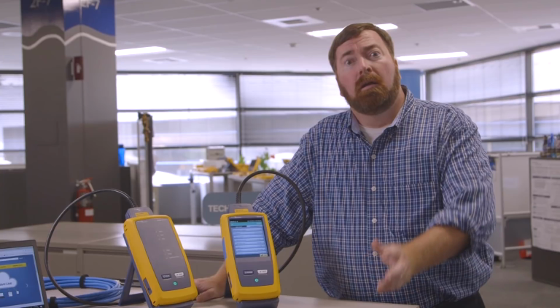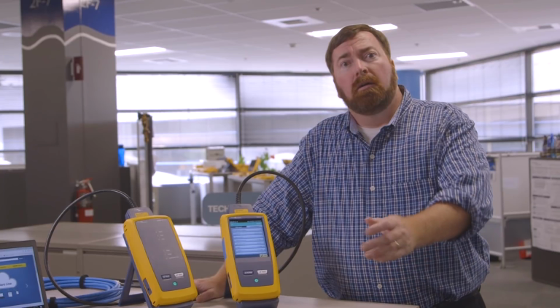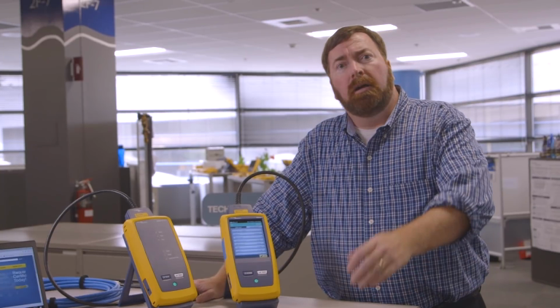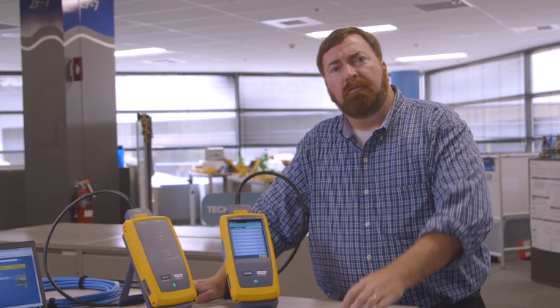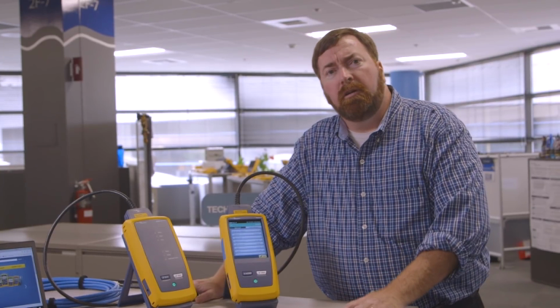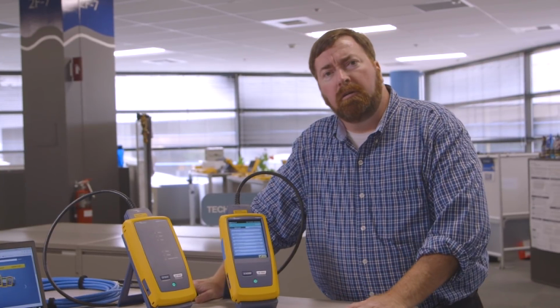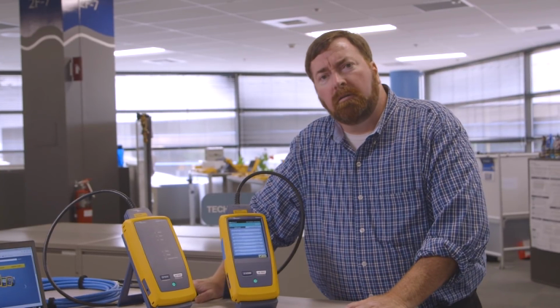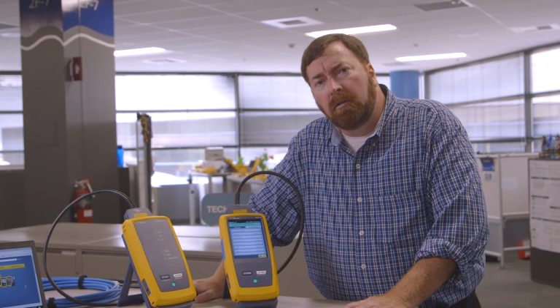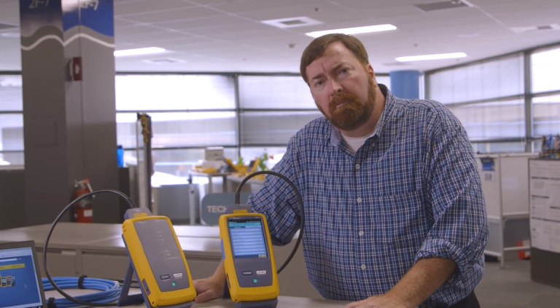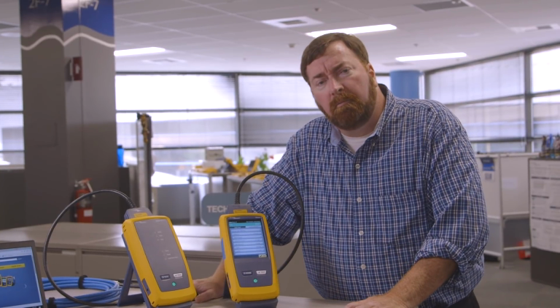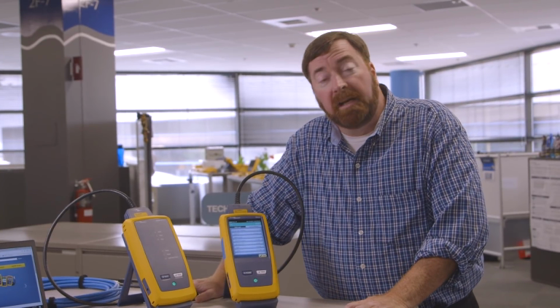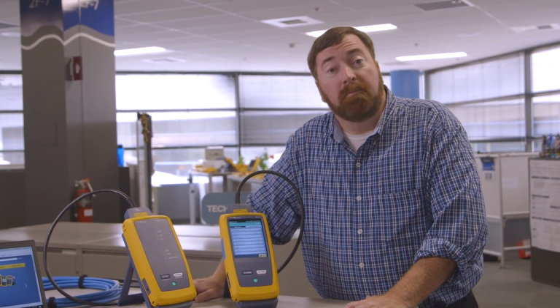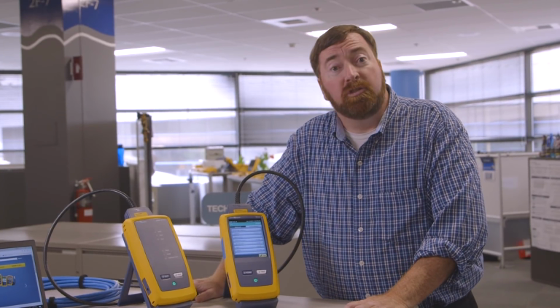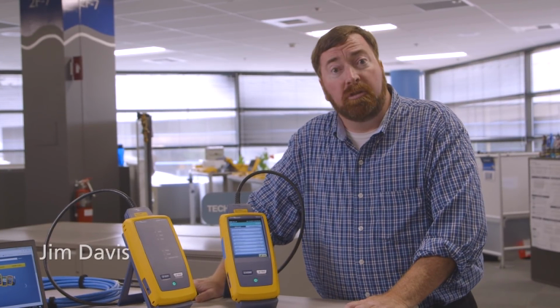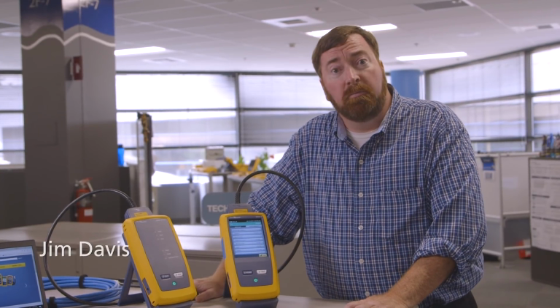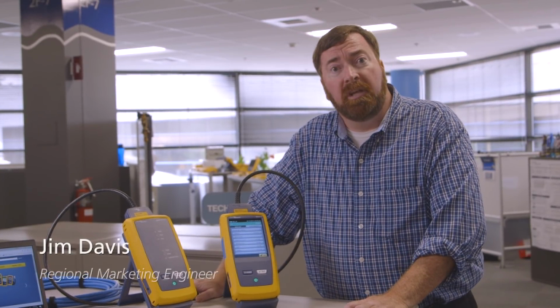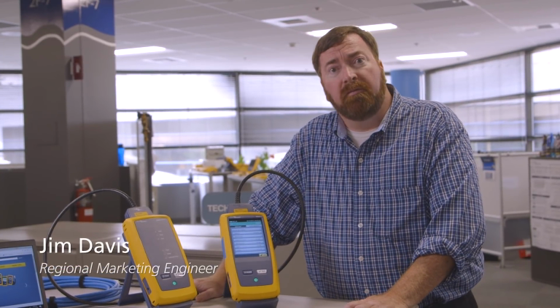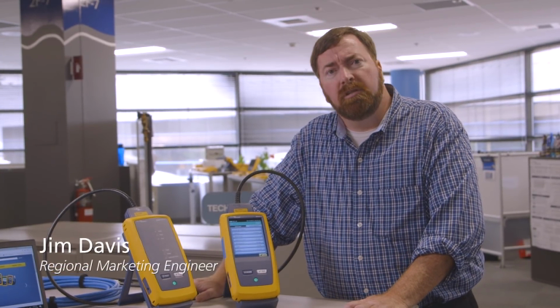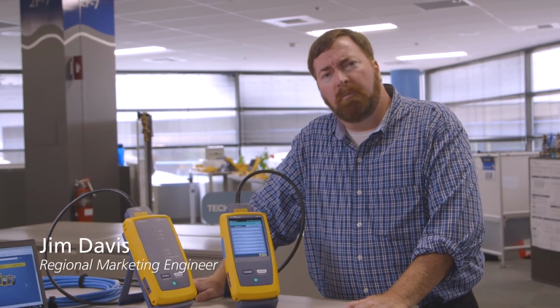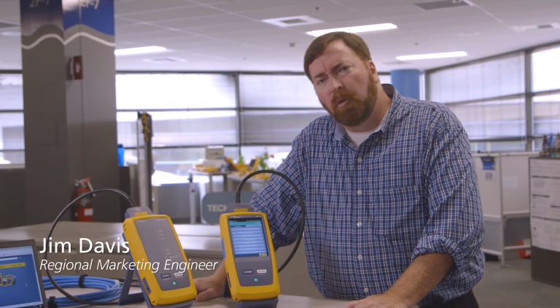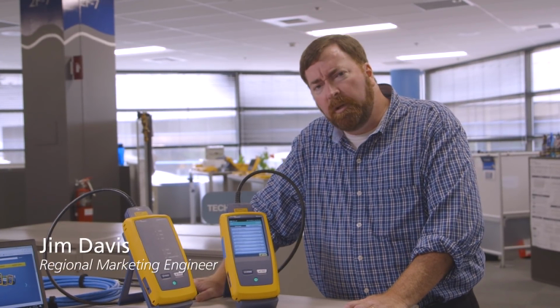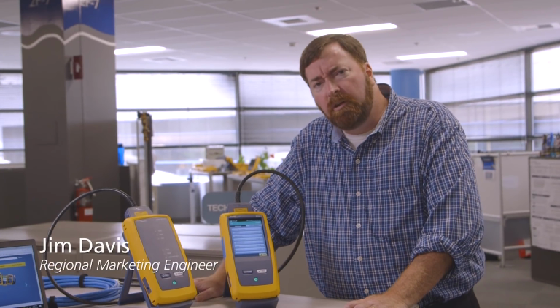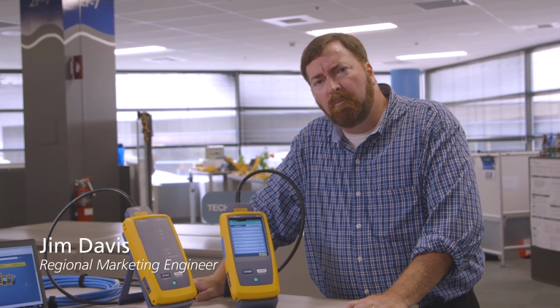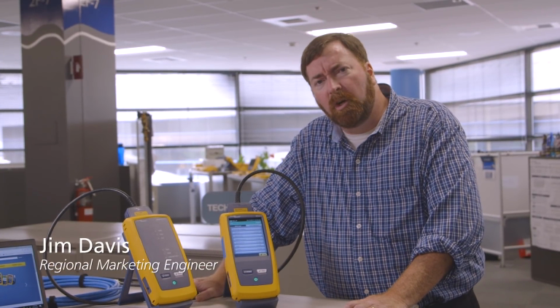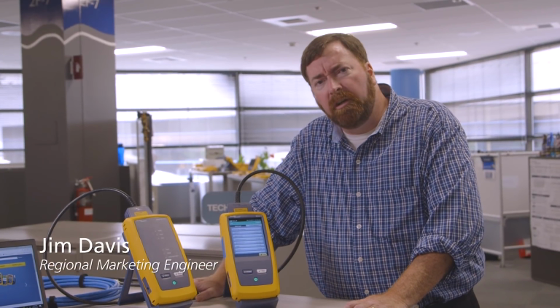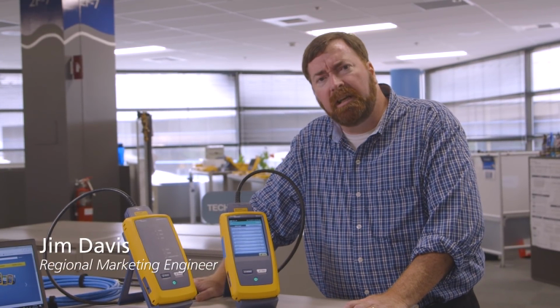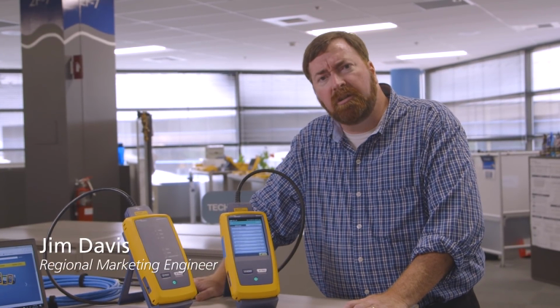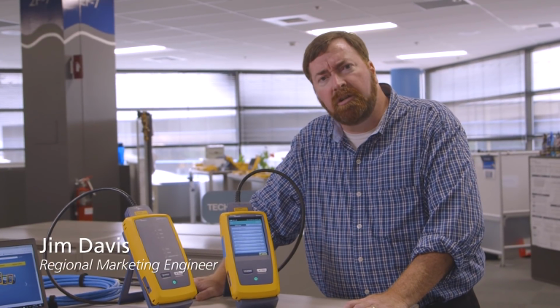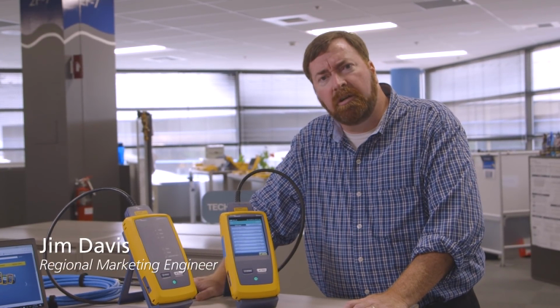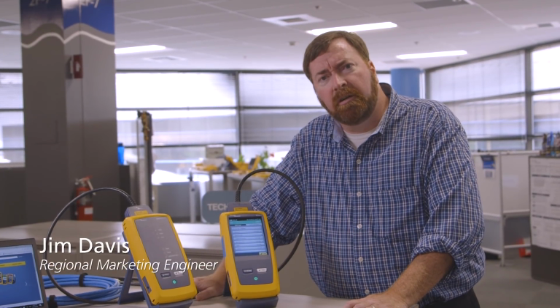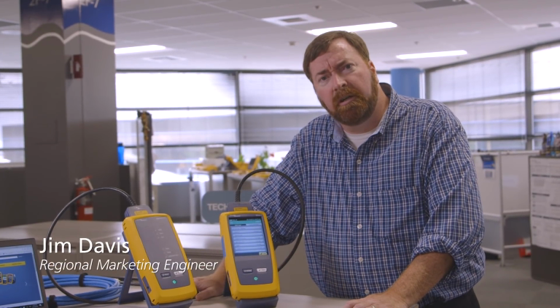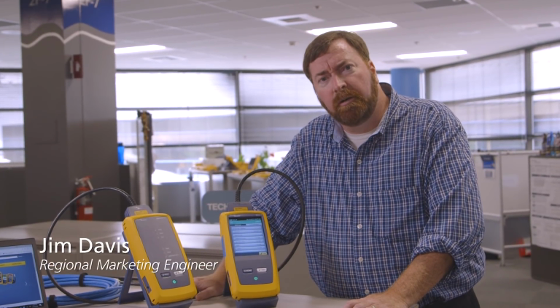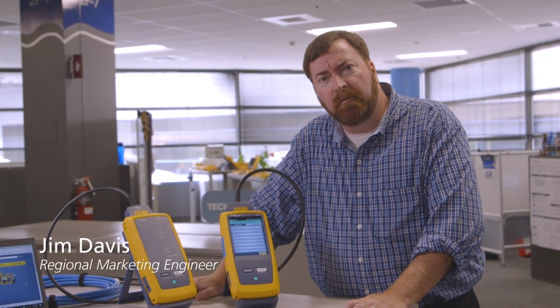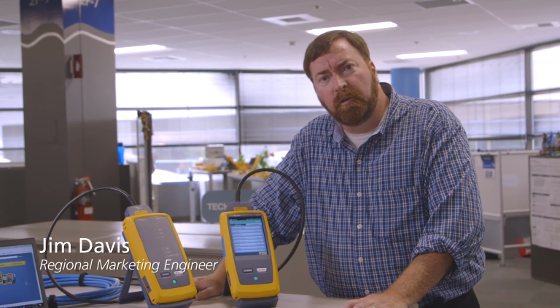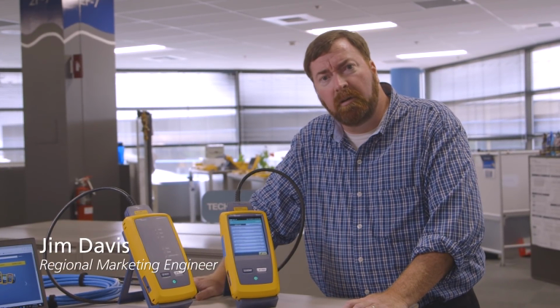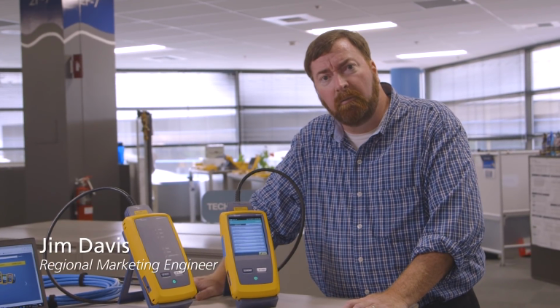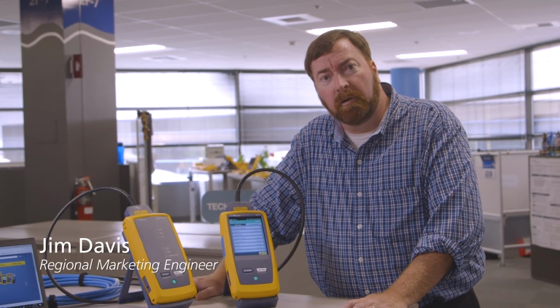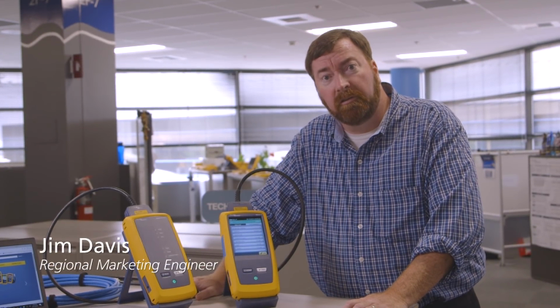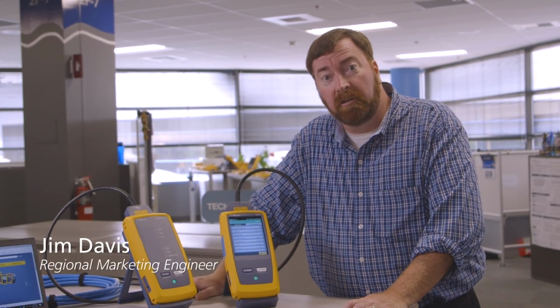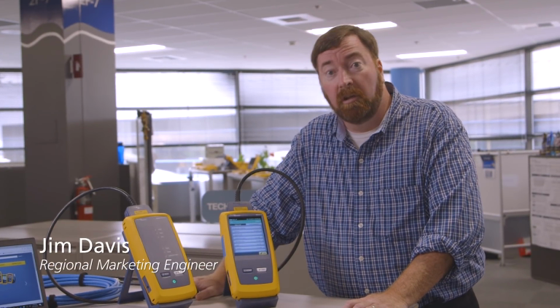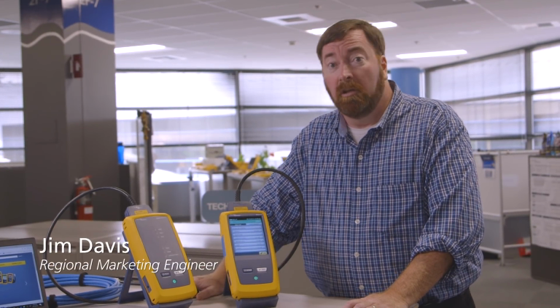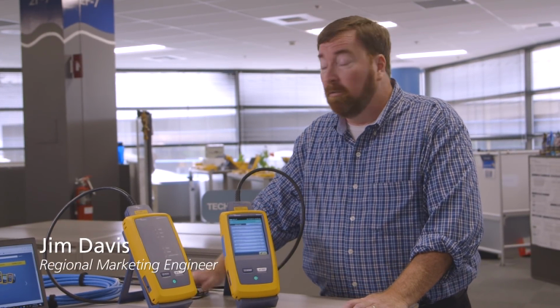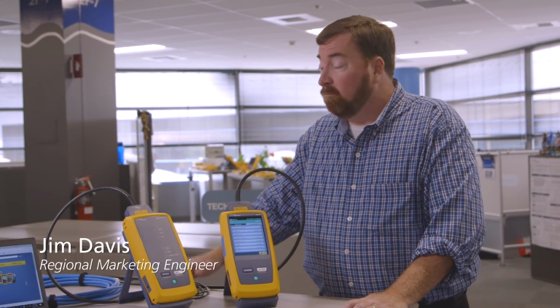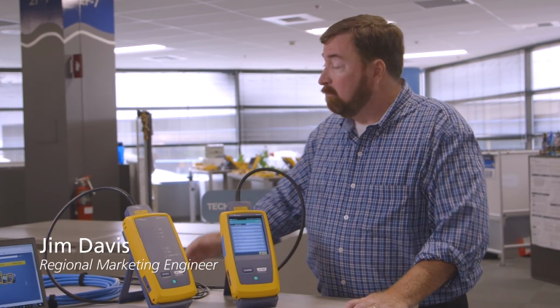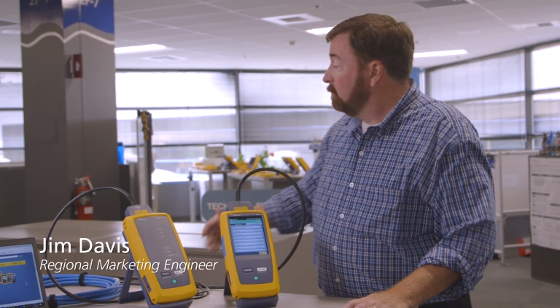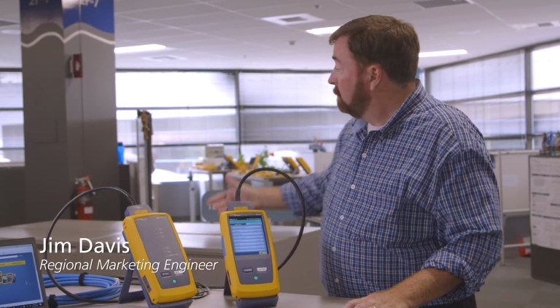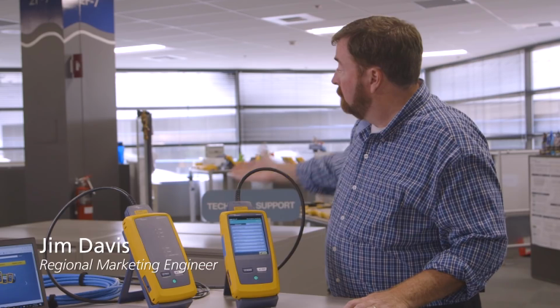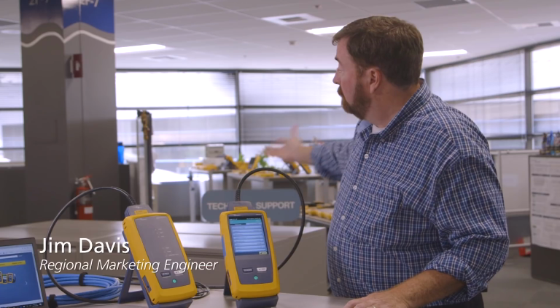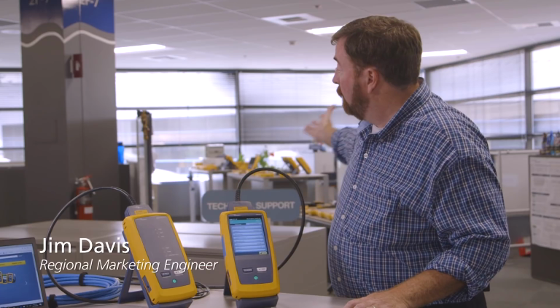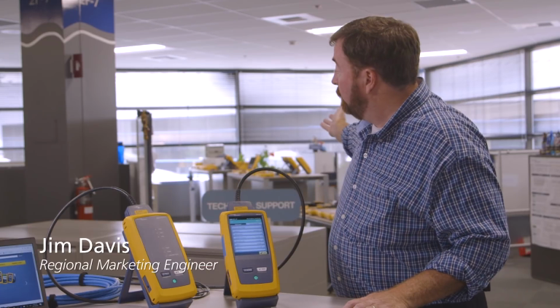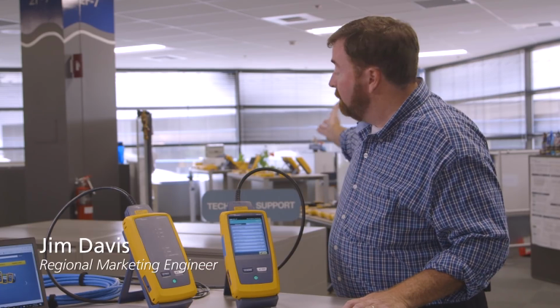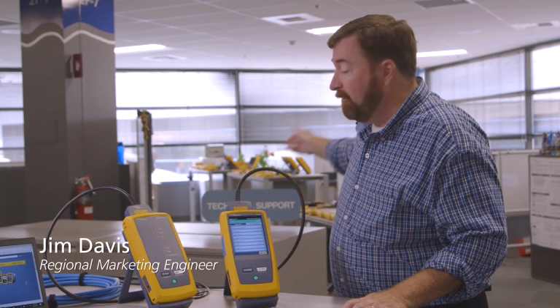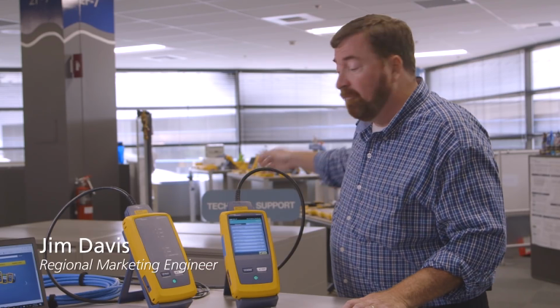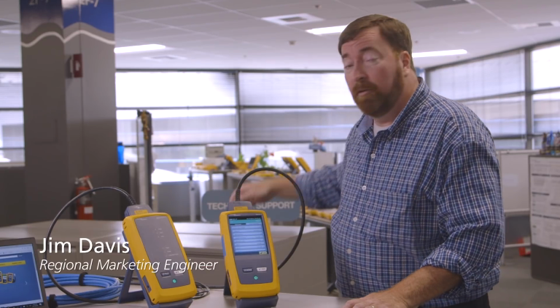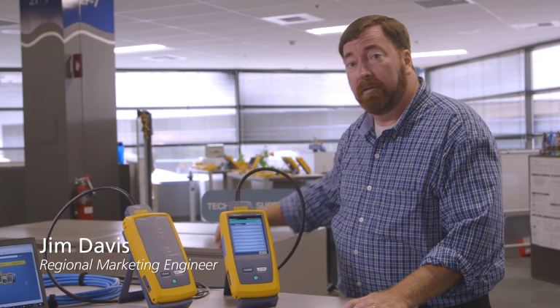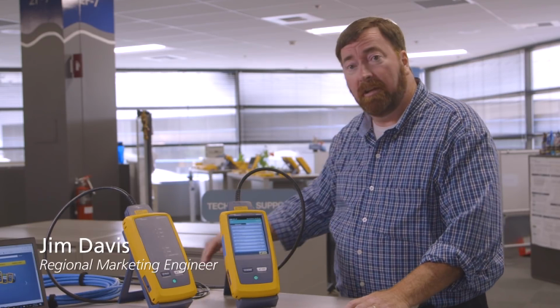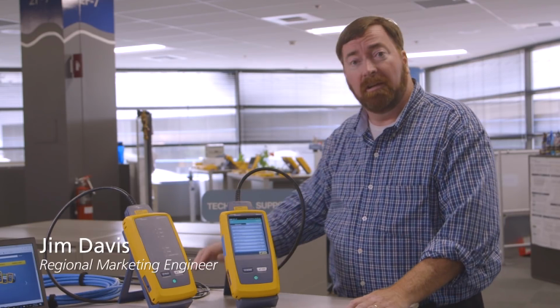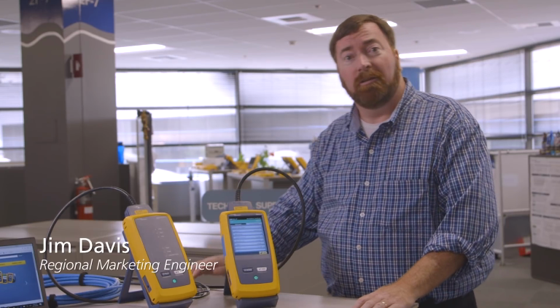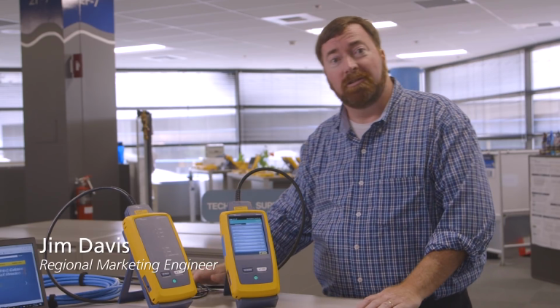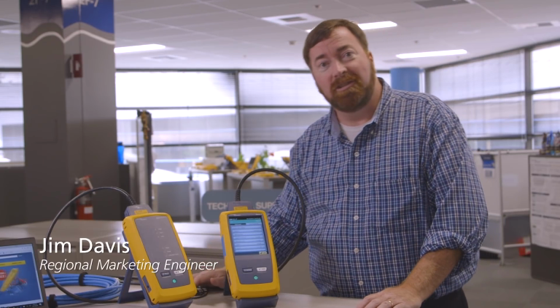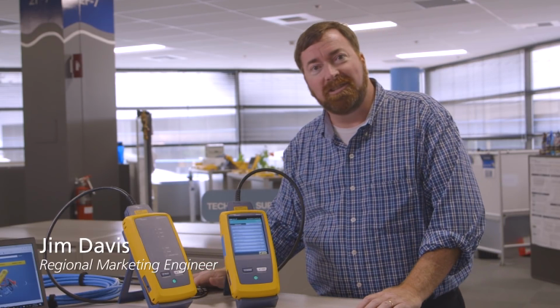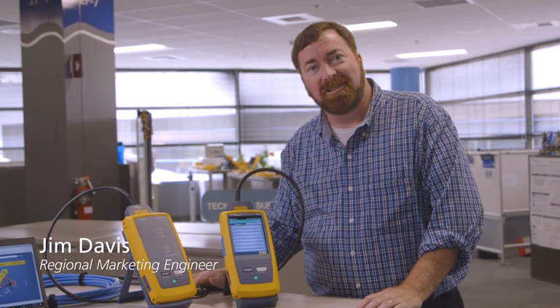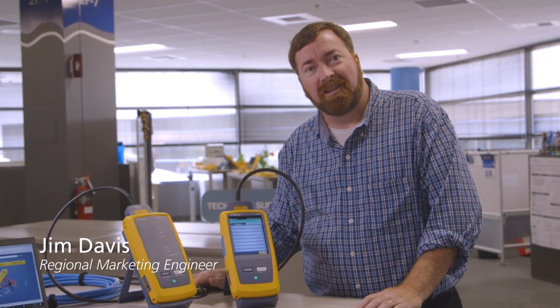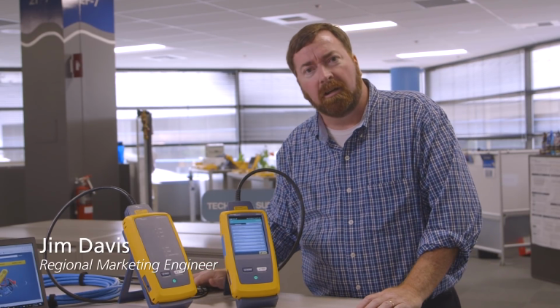Good afternoon. My name is Jim Davis. I'm a regional marketing engineer here at Fluke Networks, and welcome to the Fluke Technical Assistance Center.